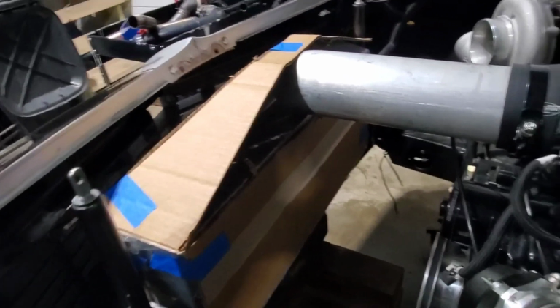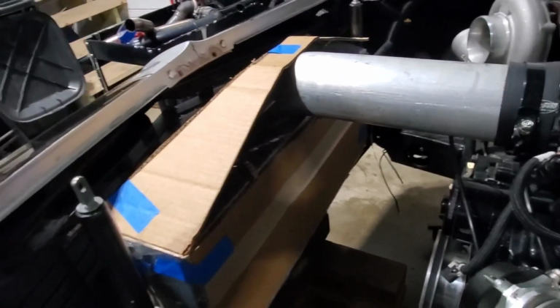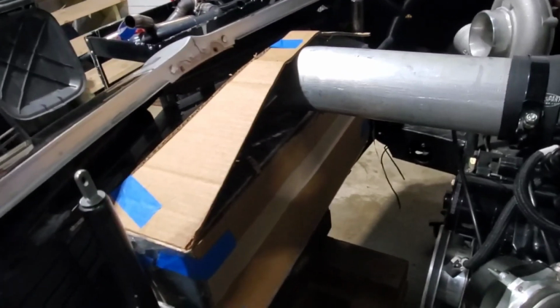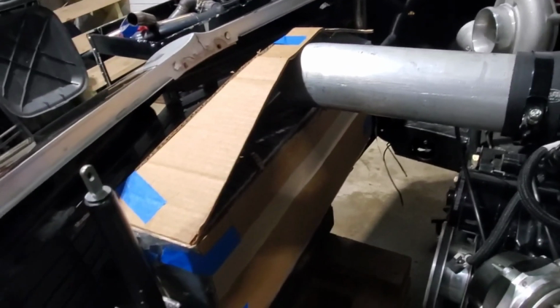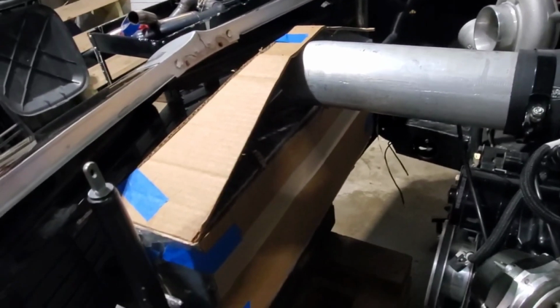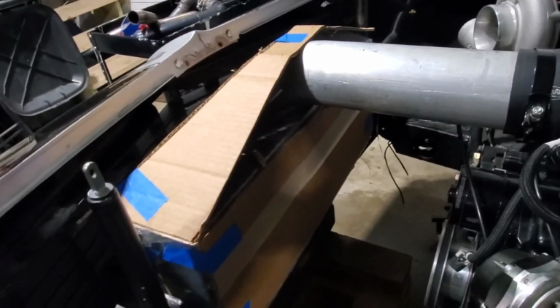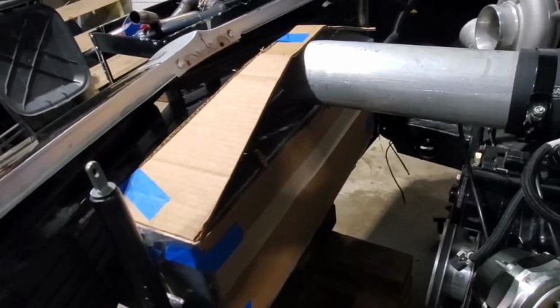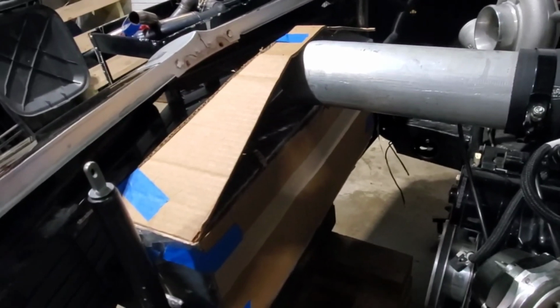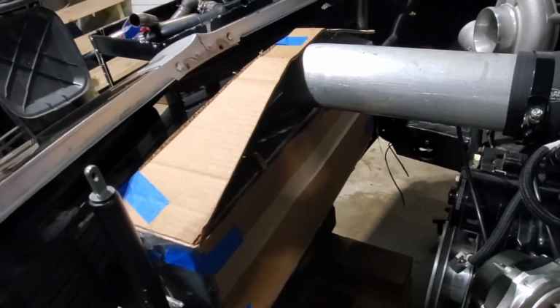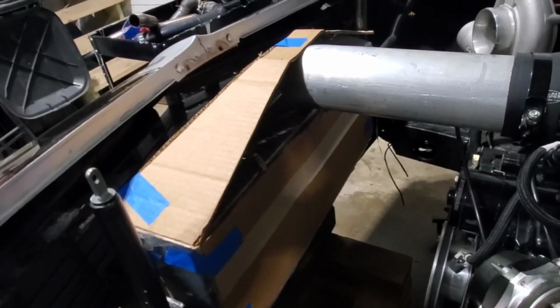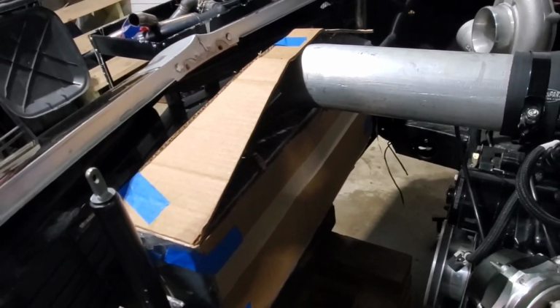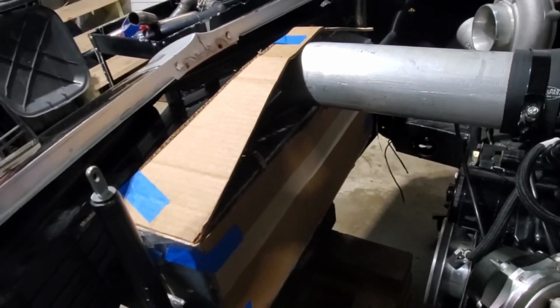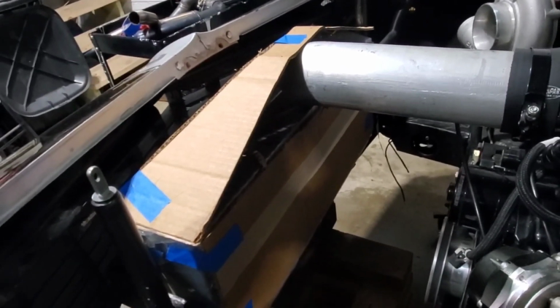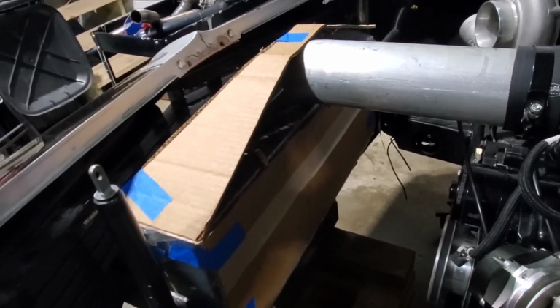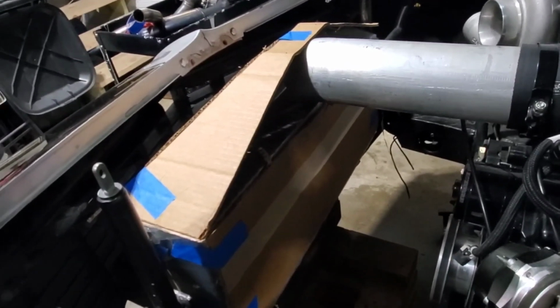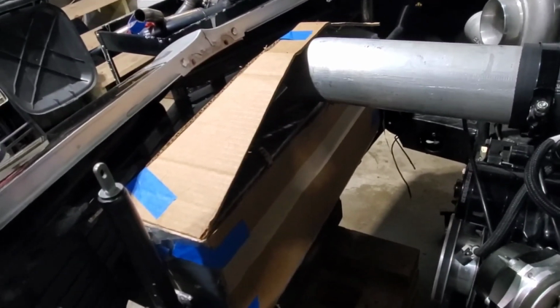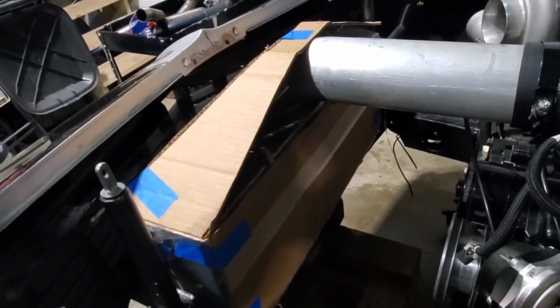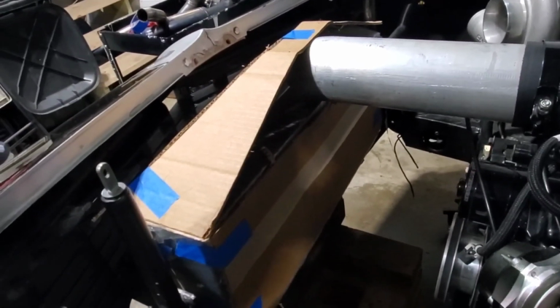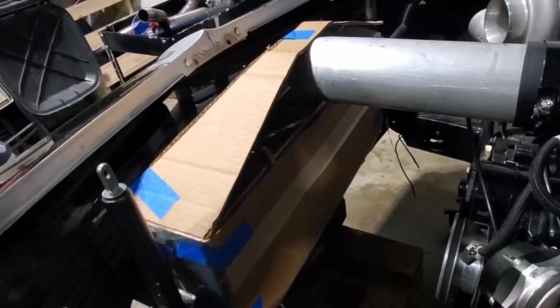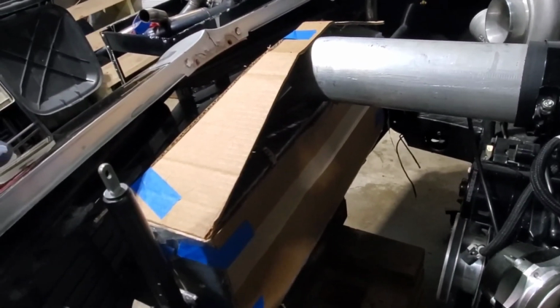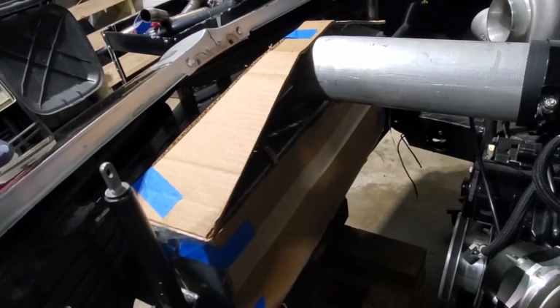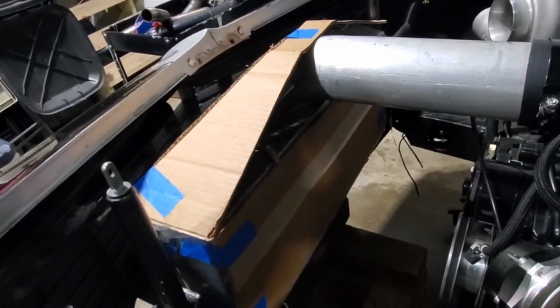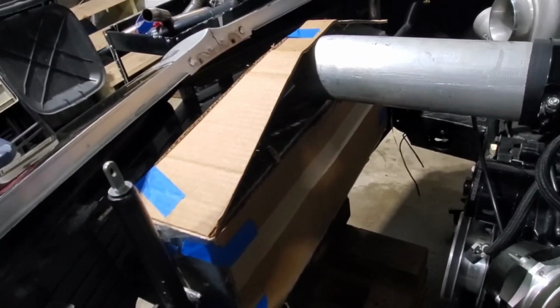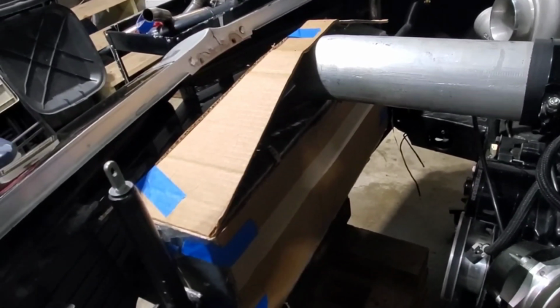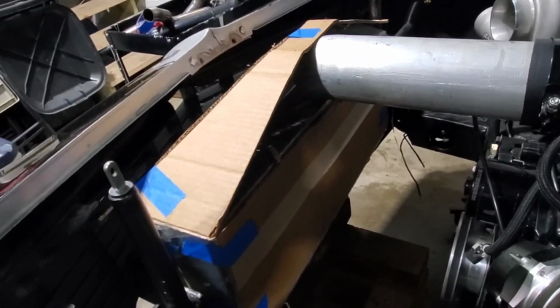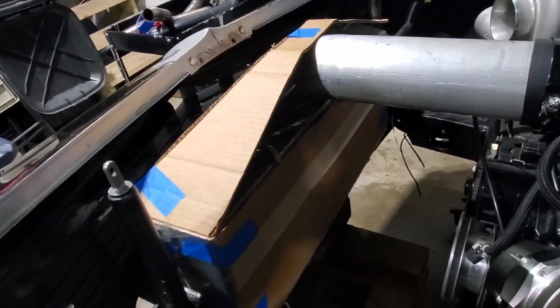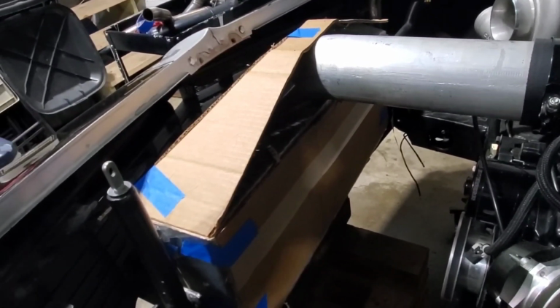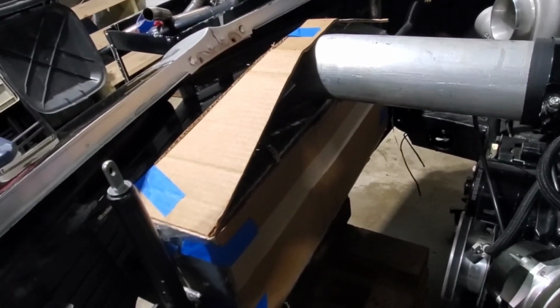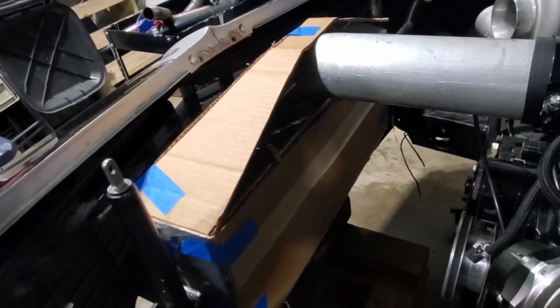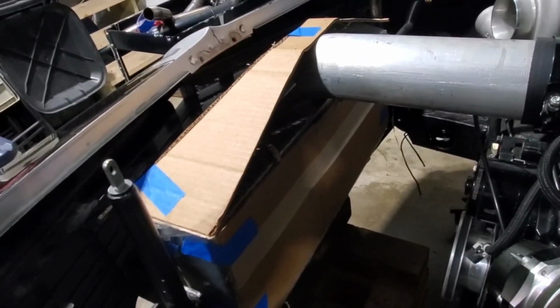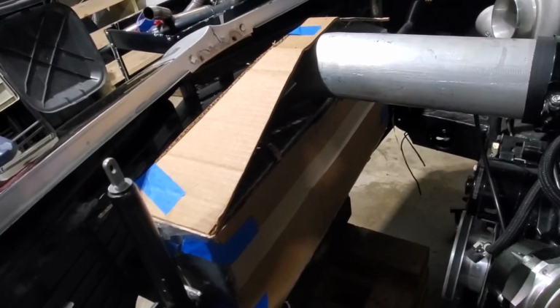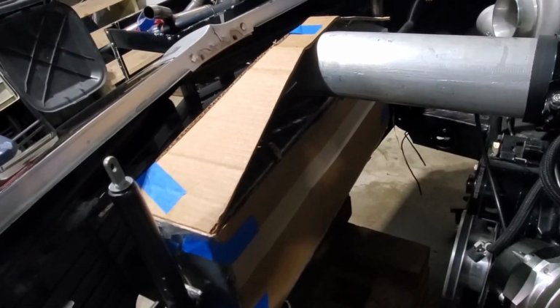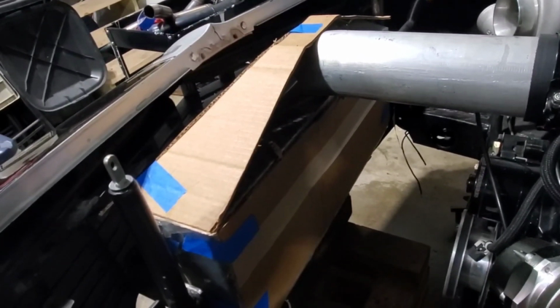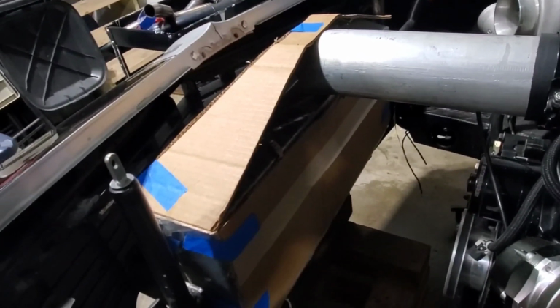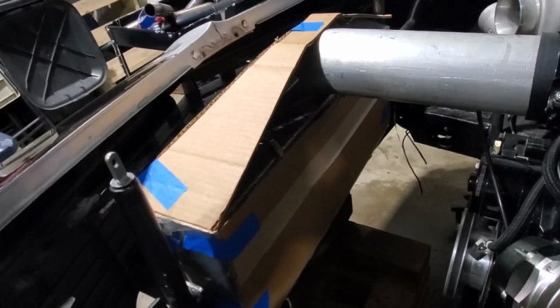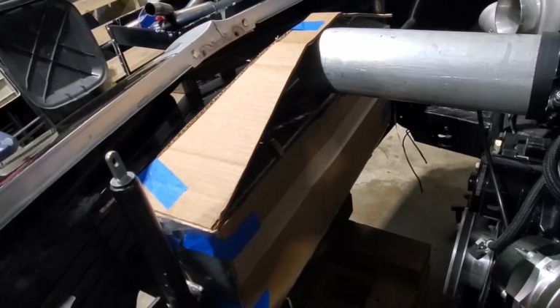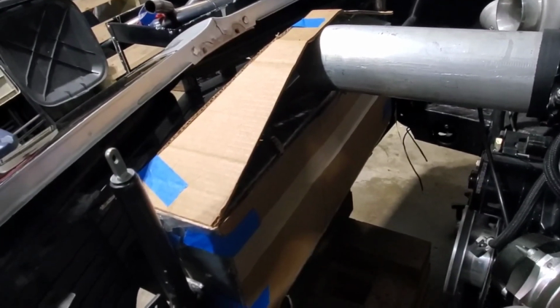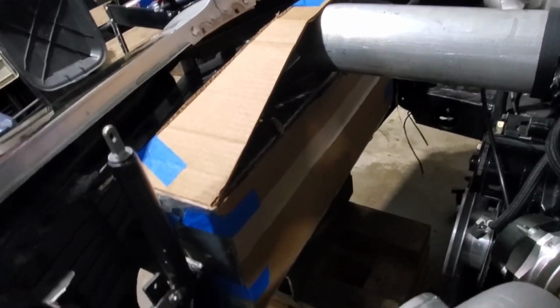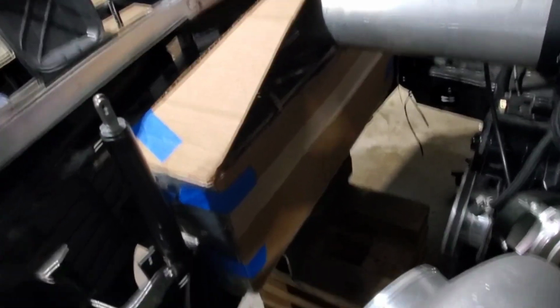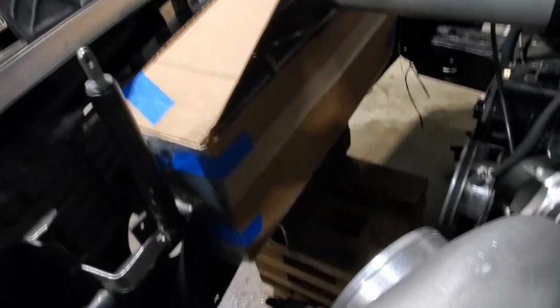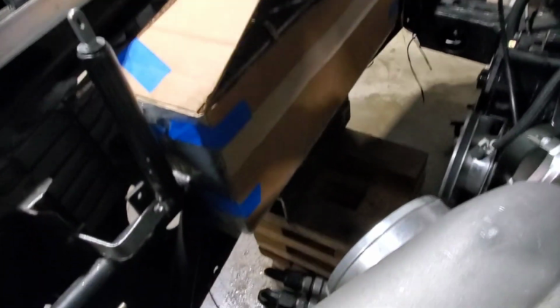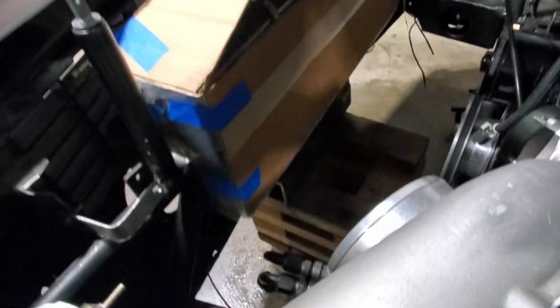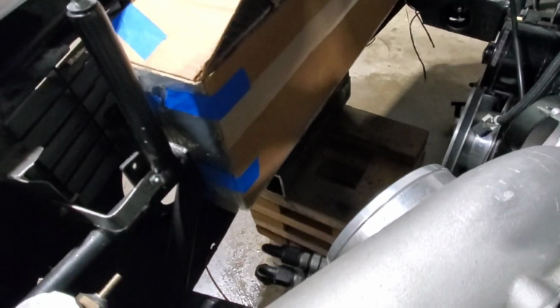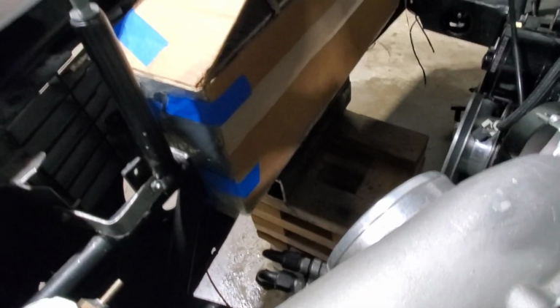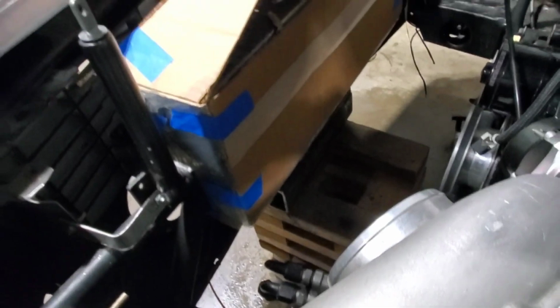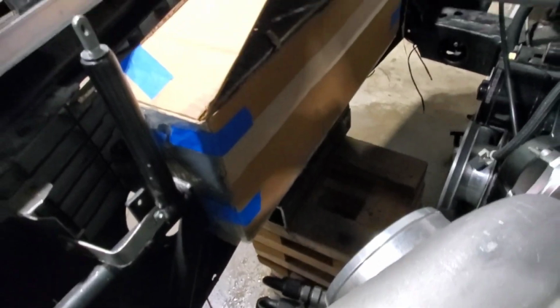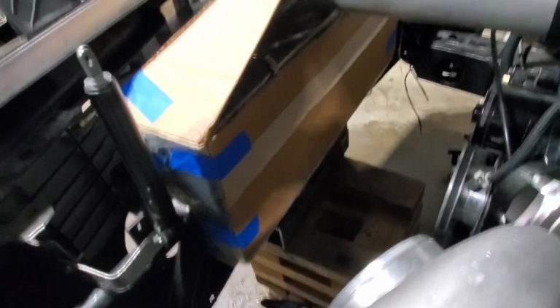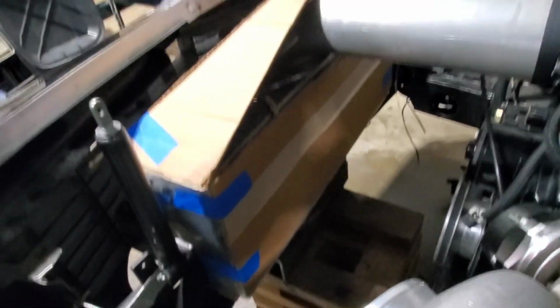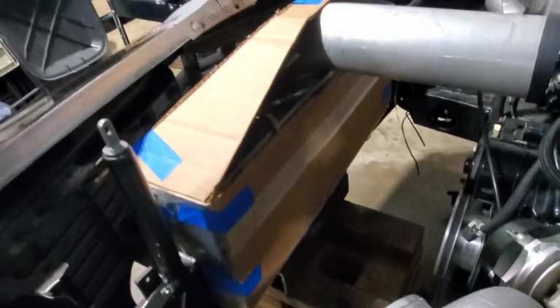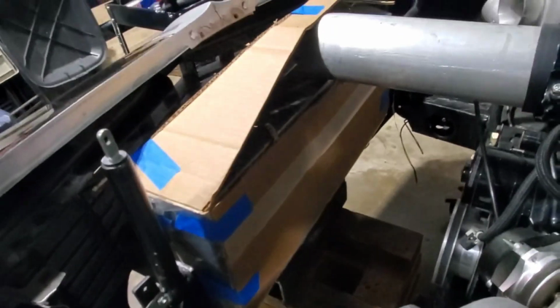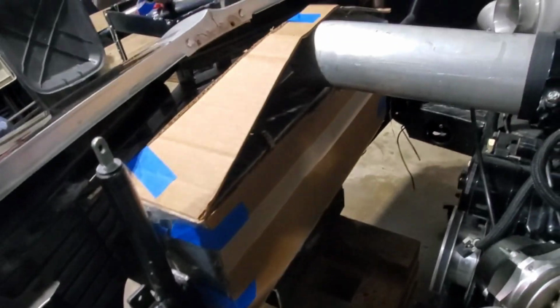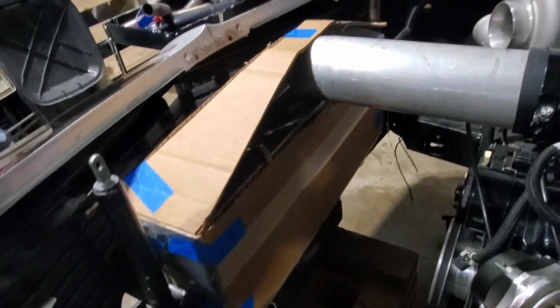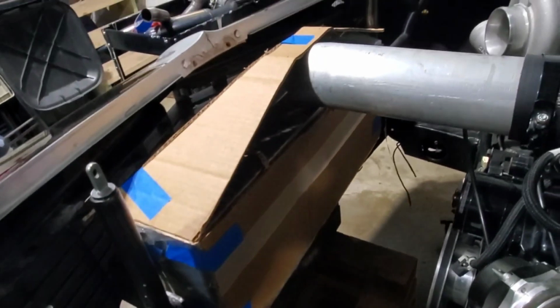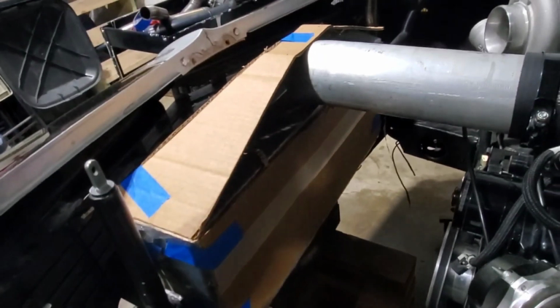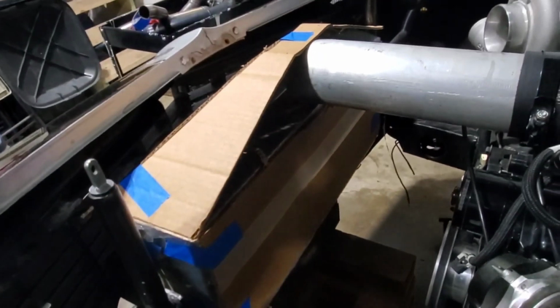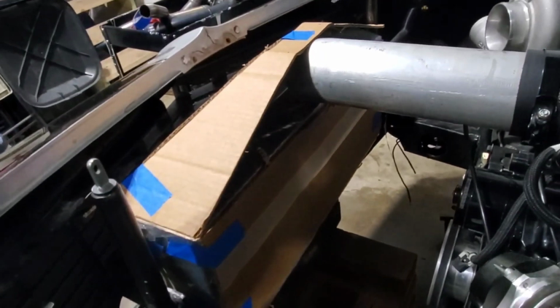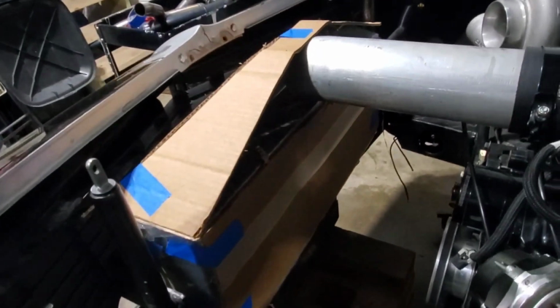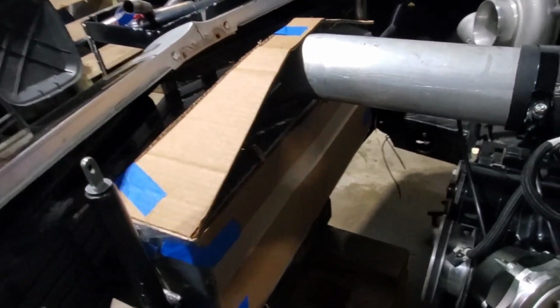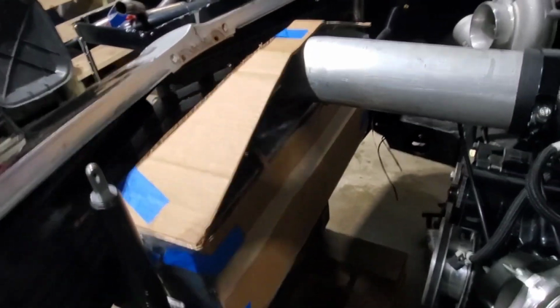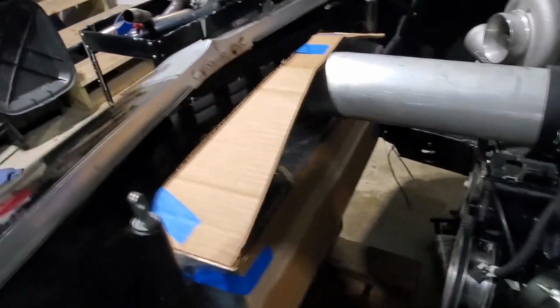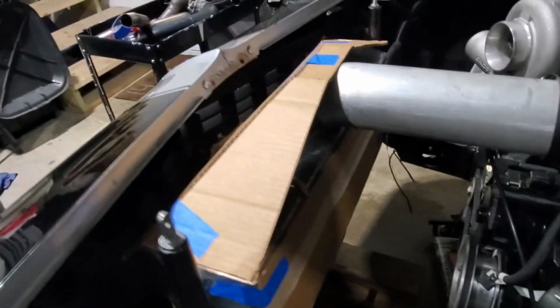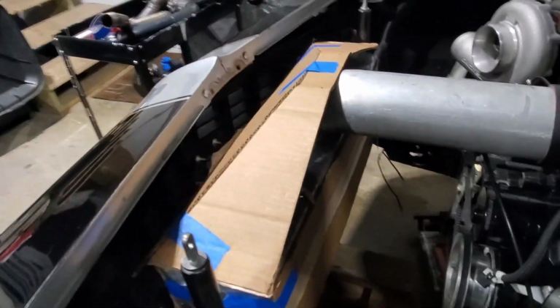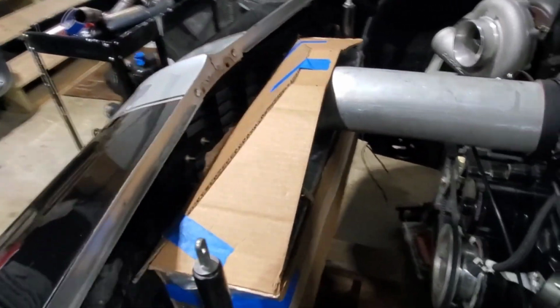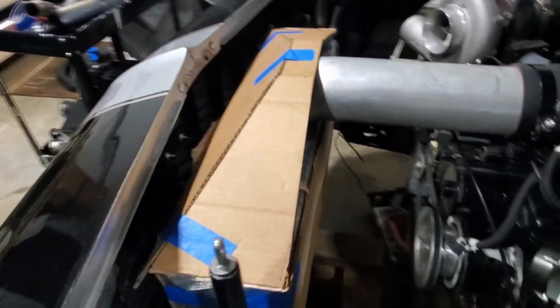Steven's decided to build this core water out of cardboard. We'll see how this plays out.